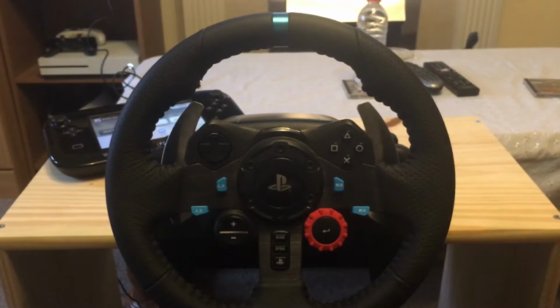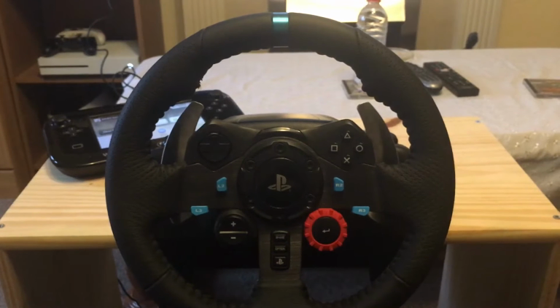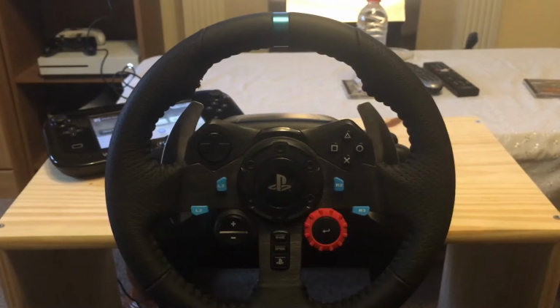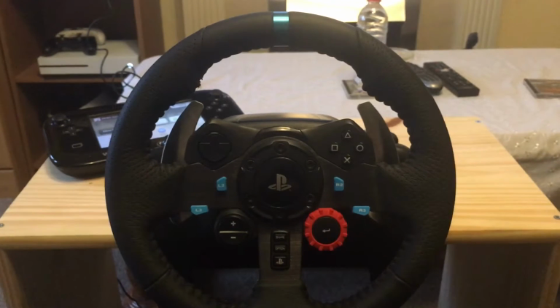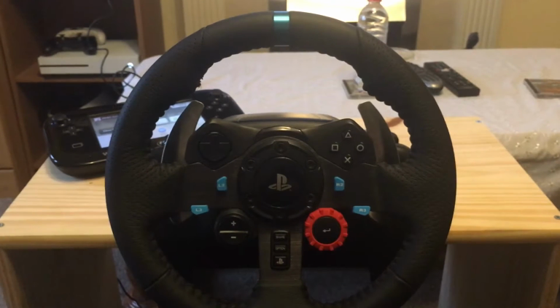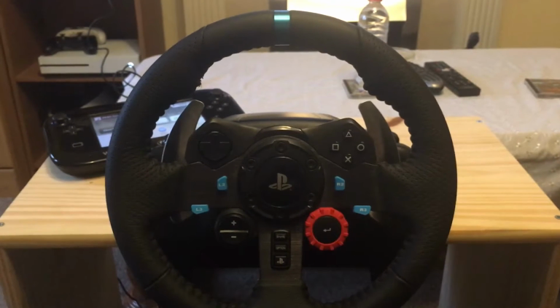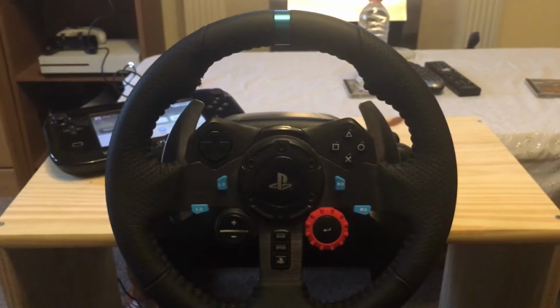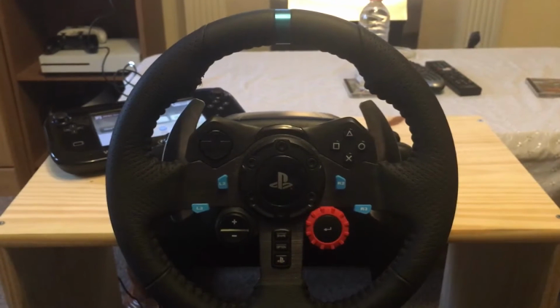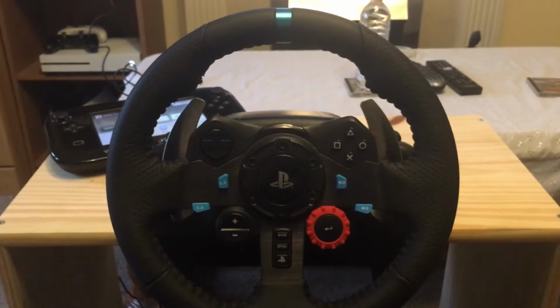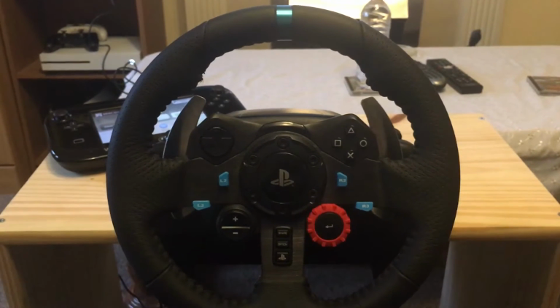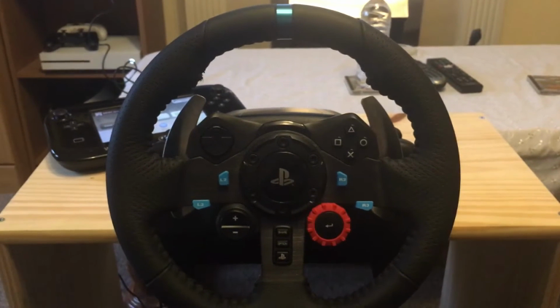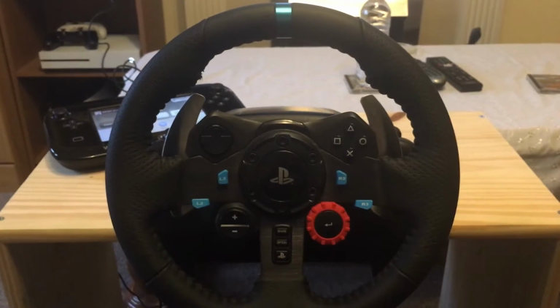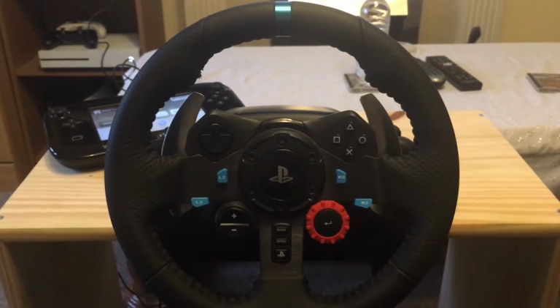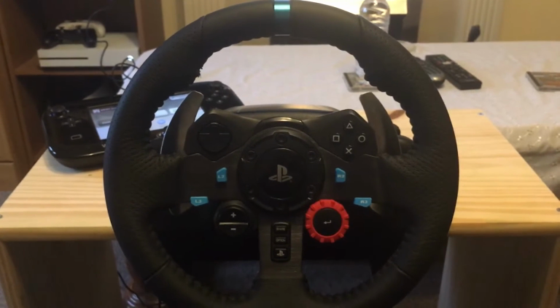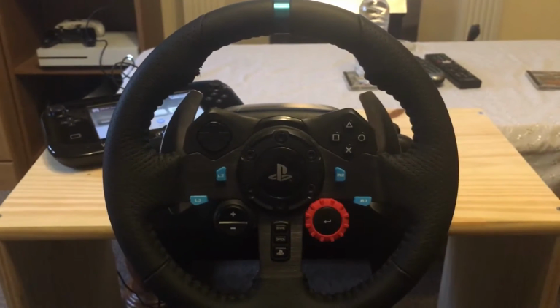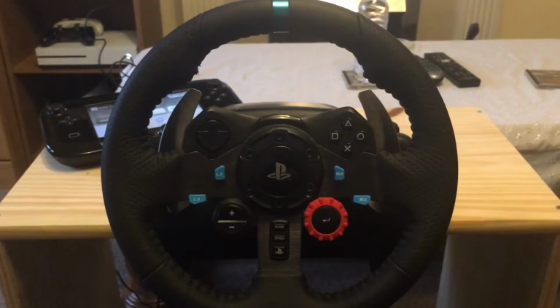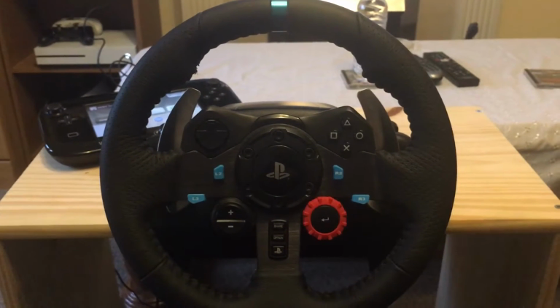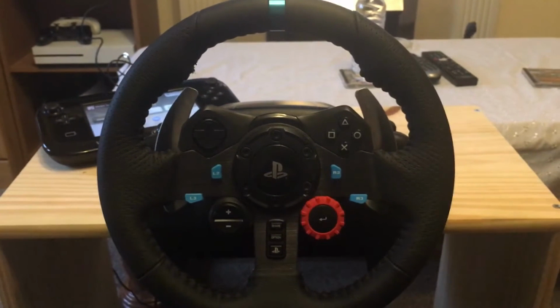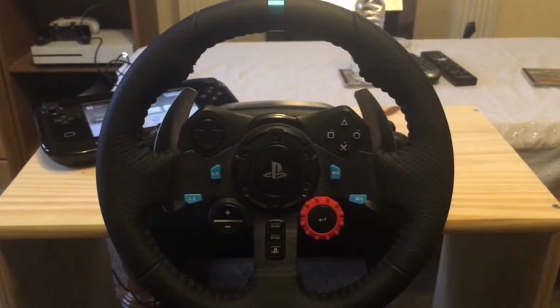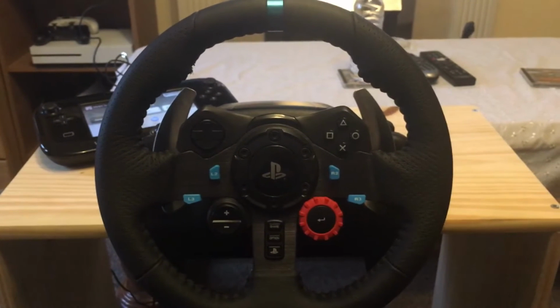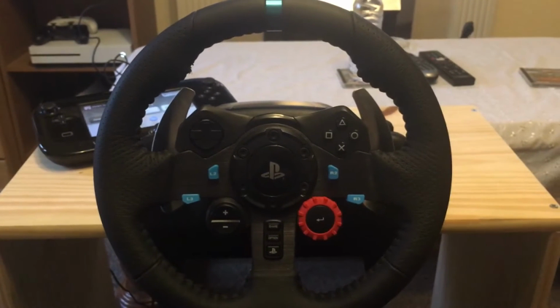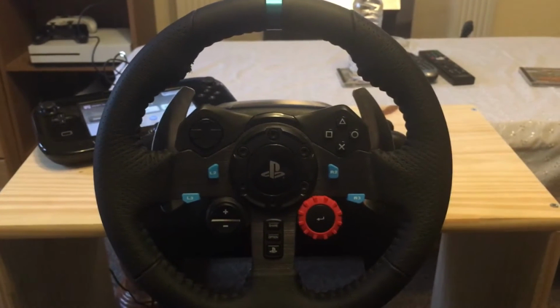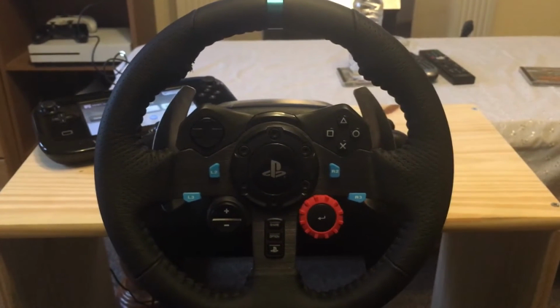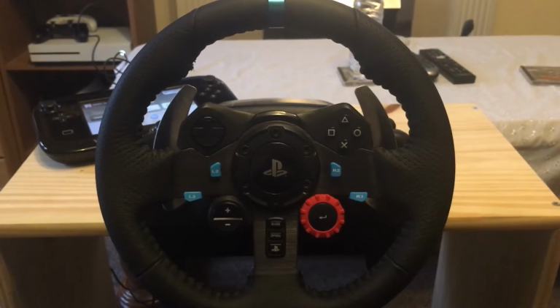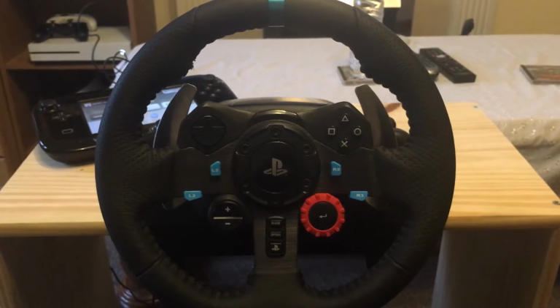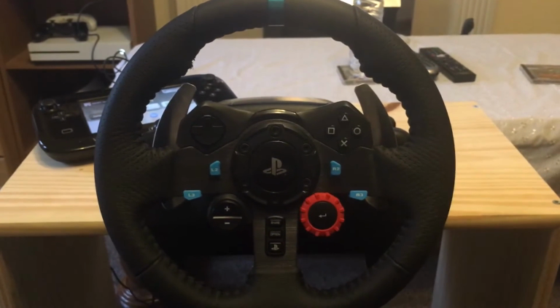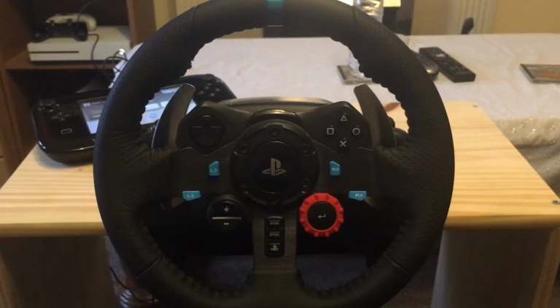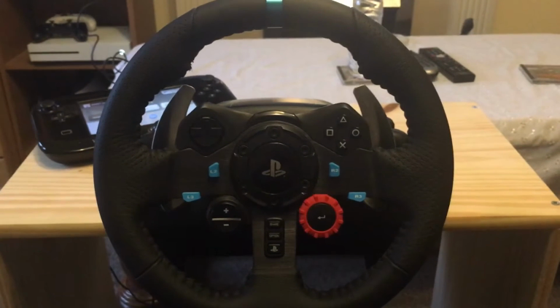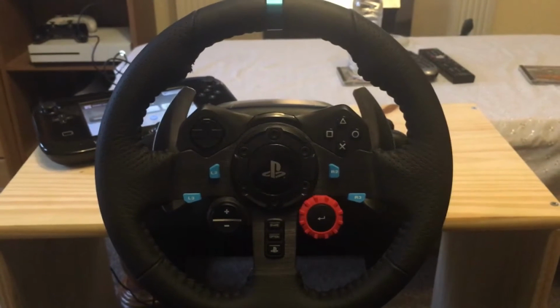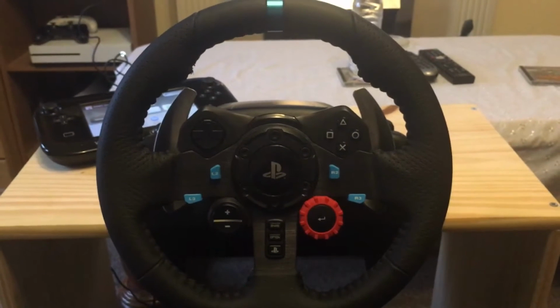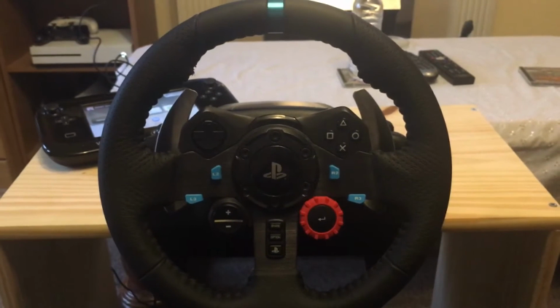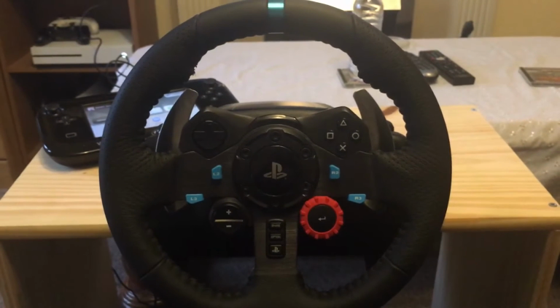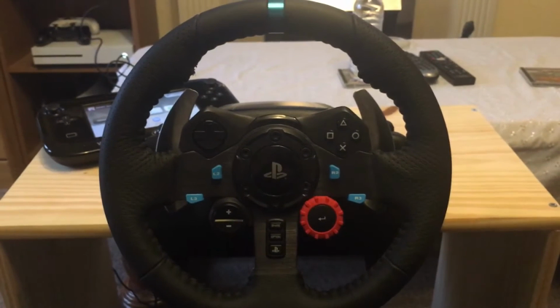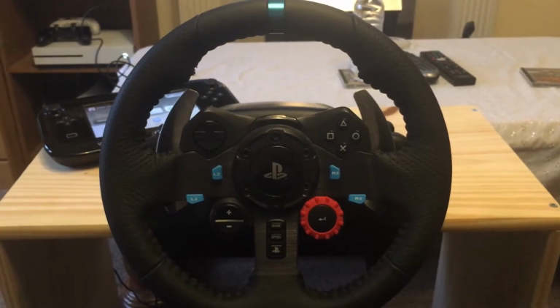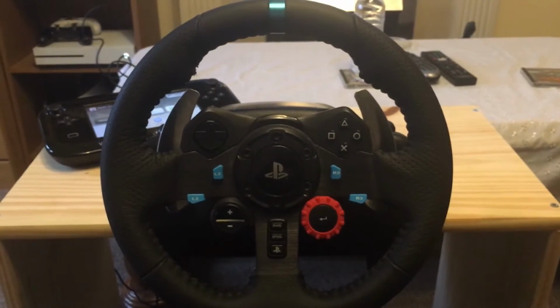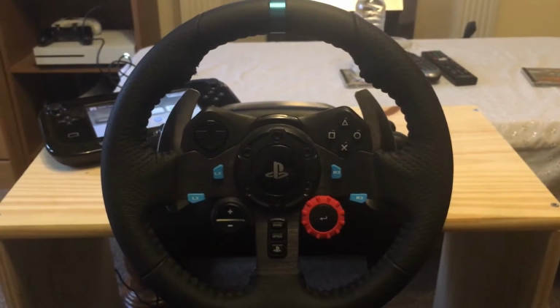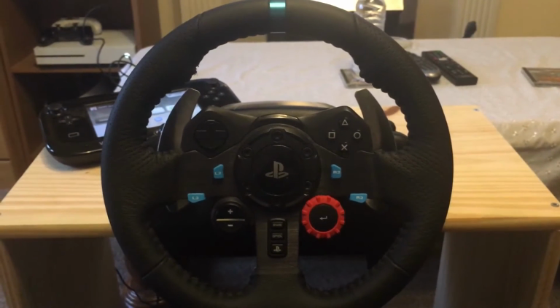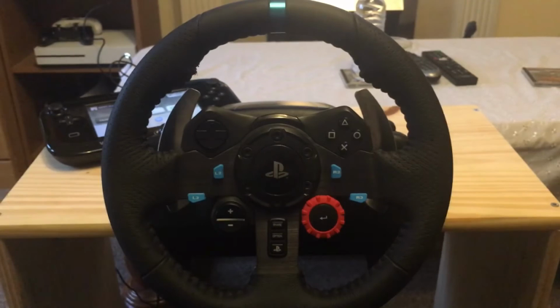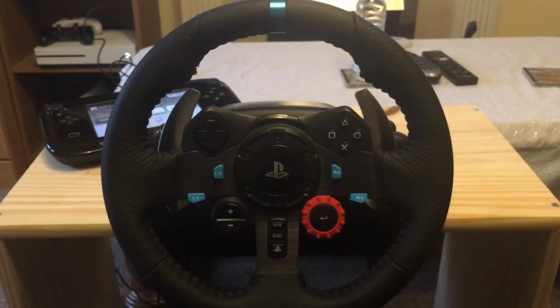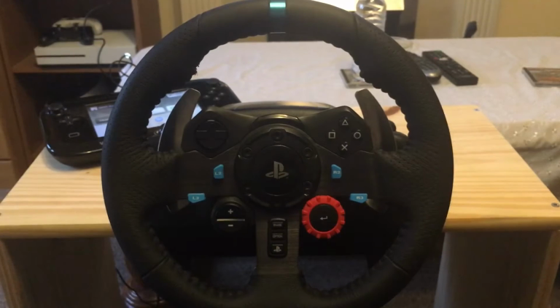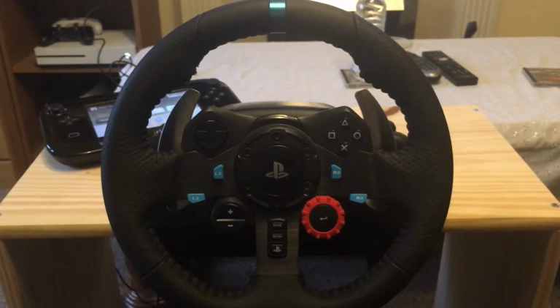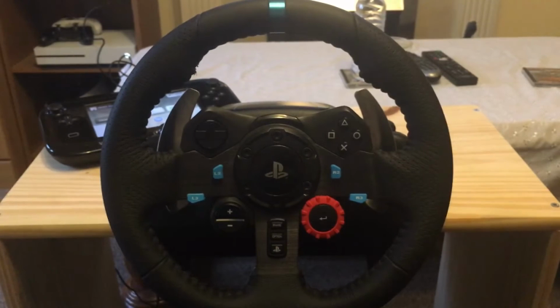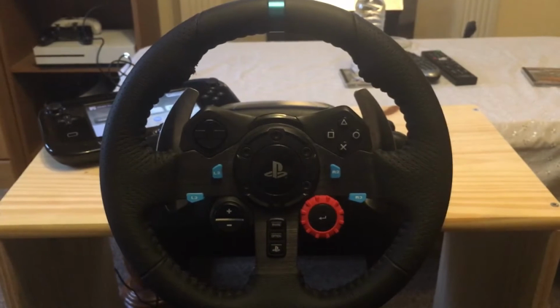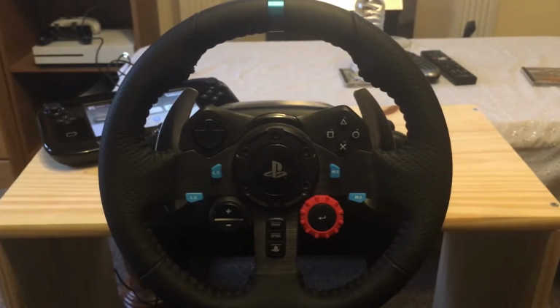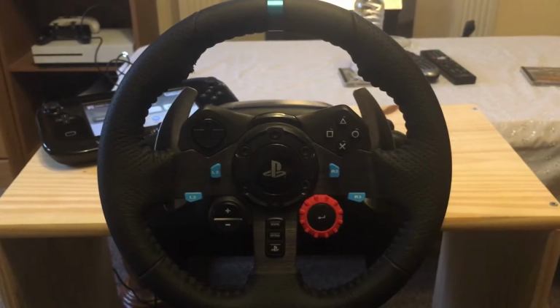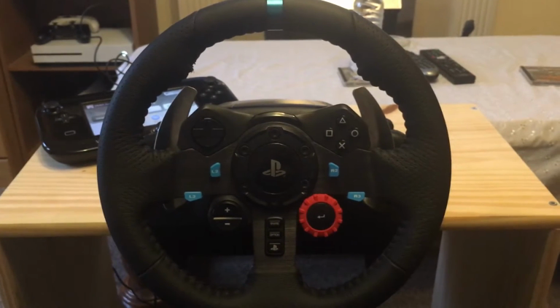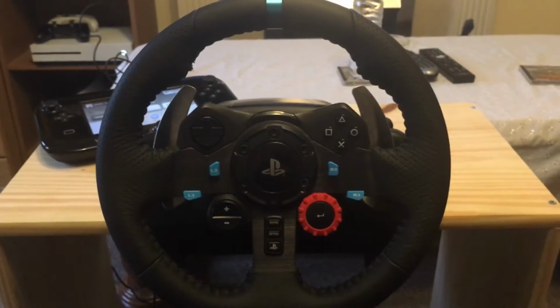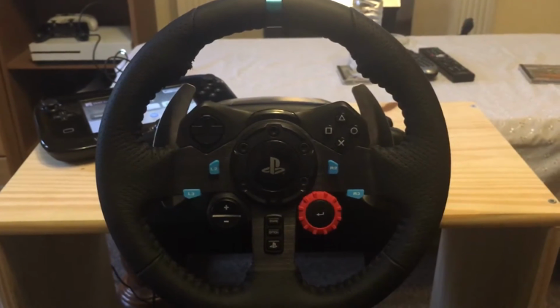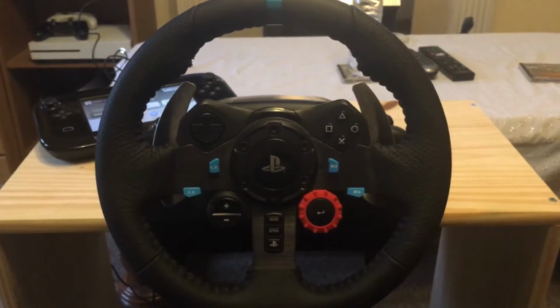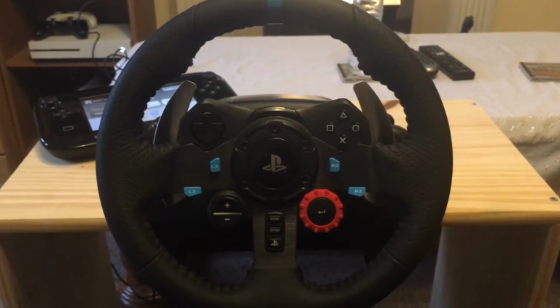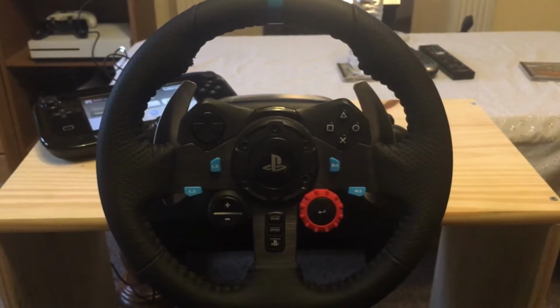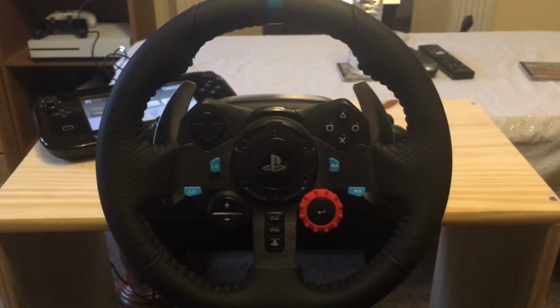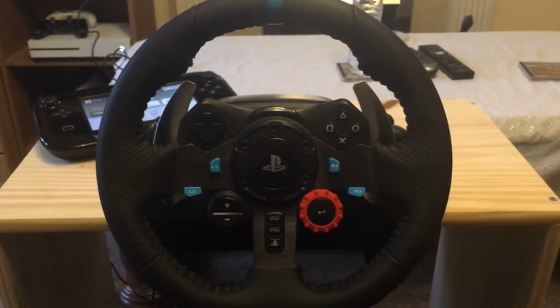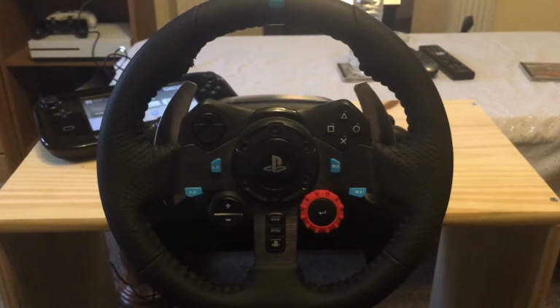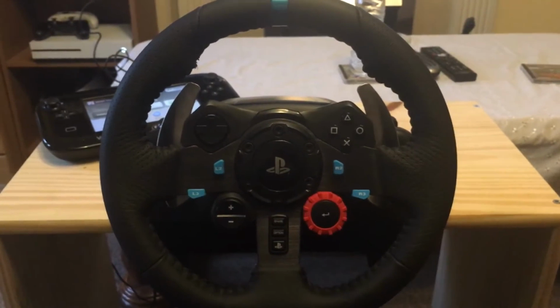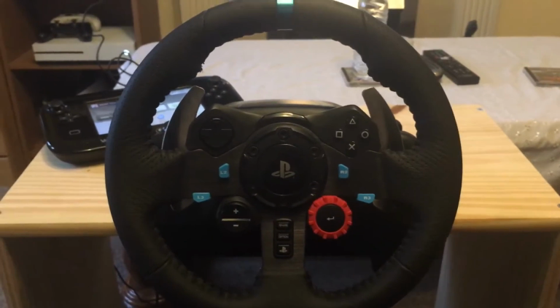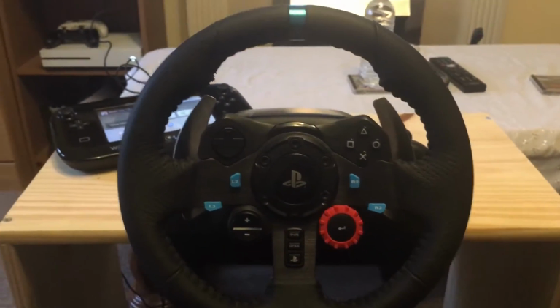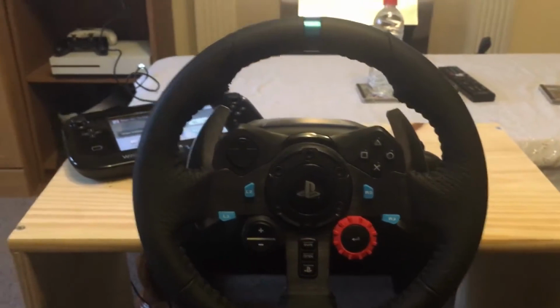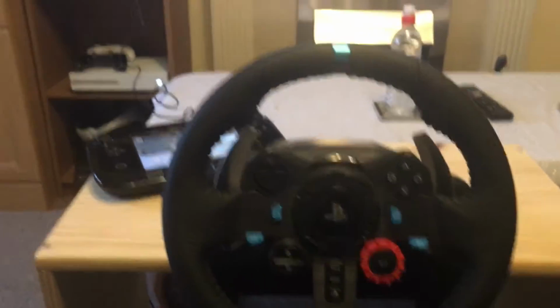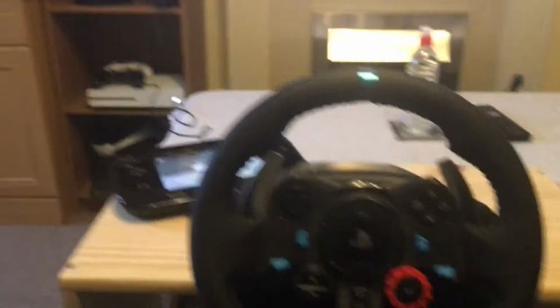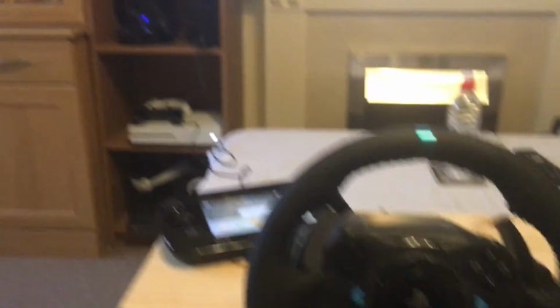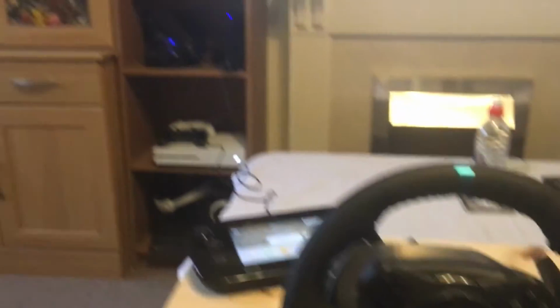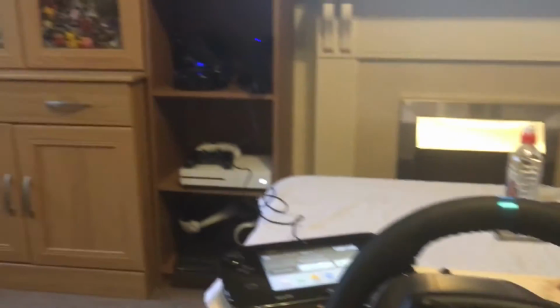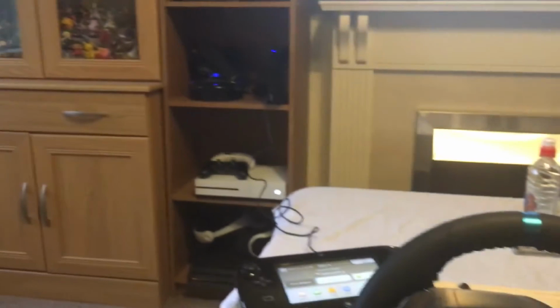Hey YouTubers, it's TurboTime. Quick update: I've managed to get the G29 working with the Wii U and Mario Kart 8 directly without any Mayflash.